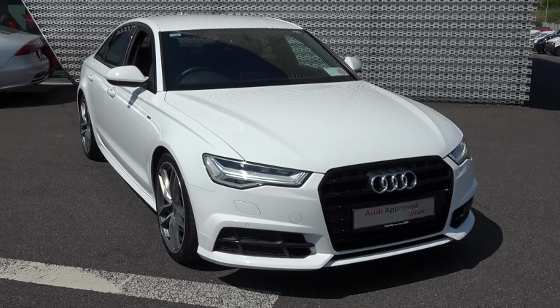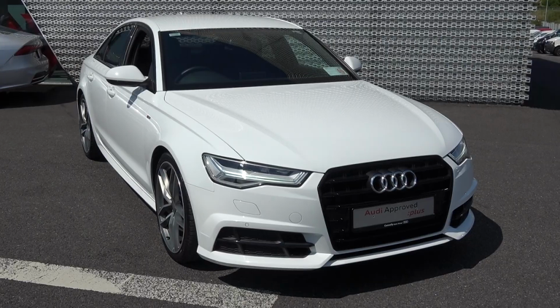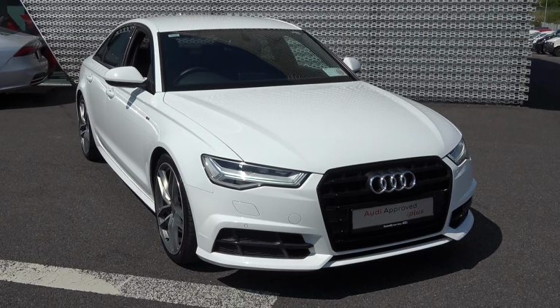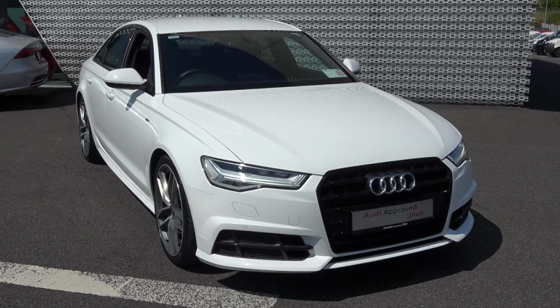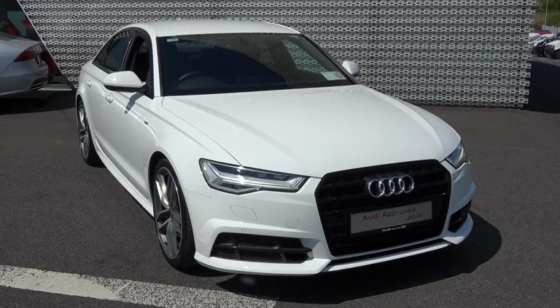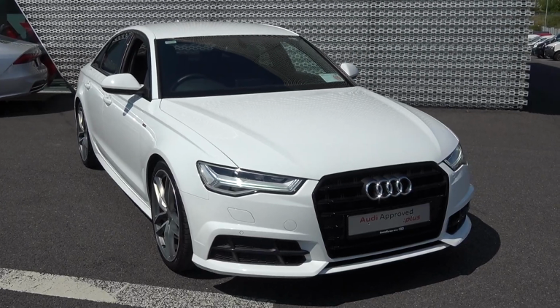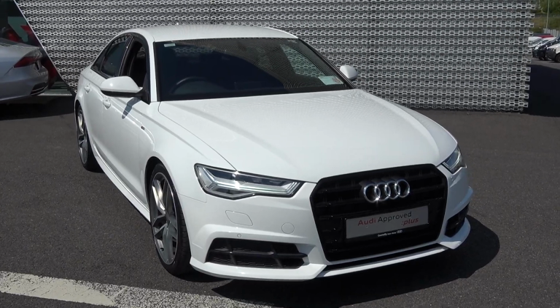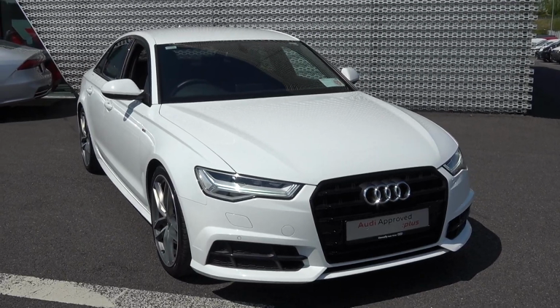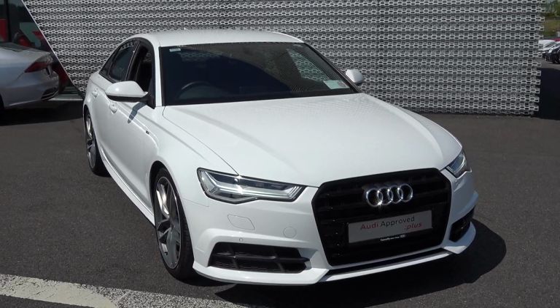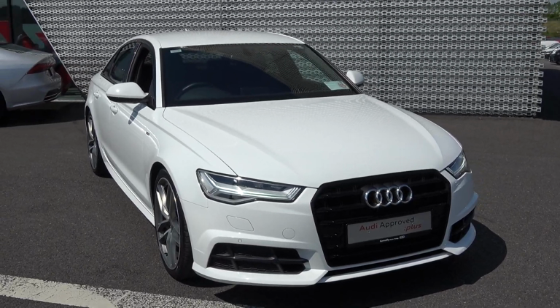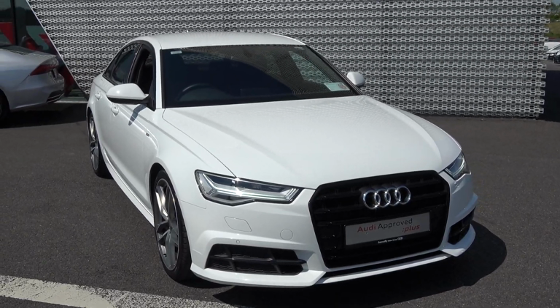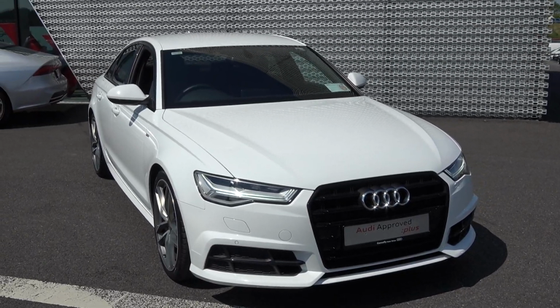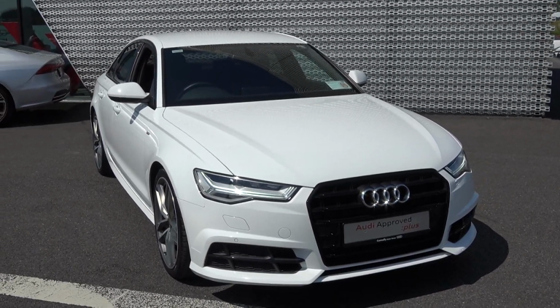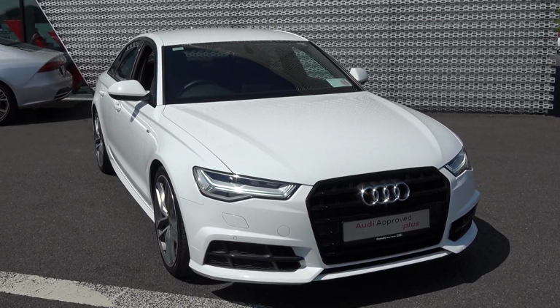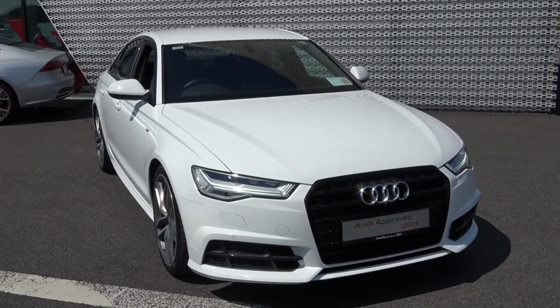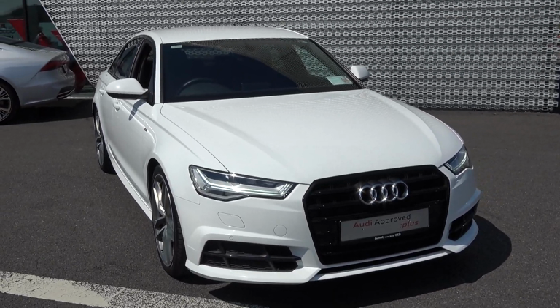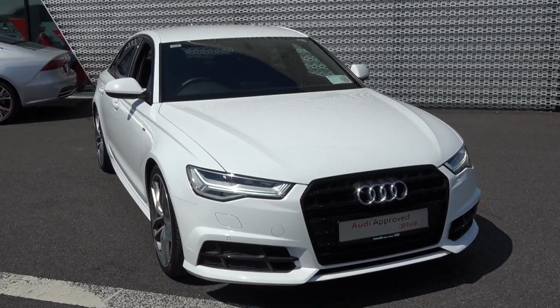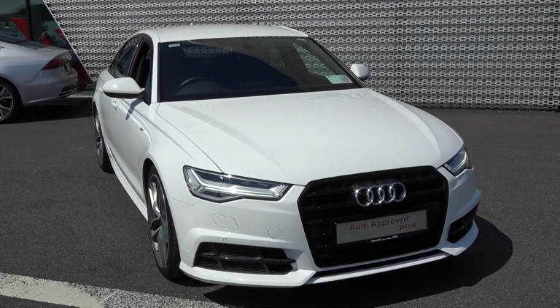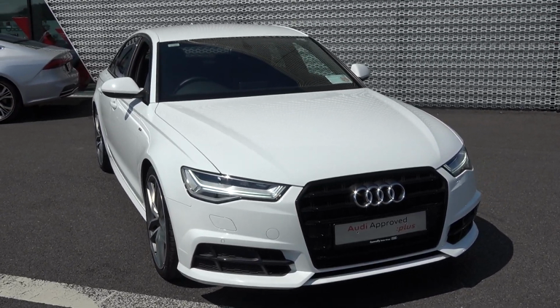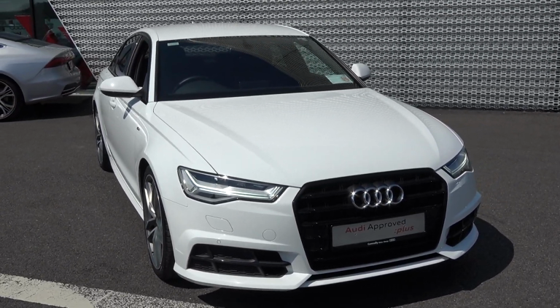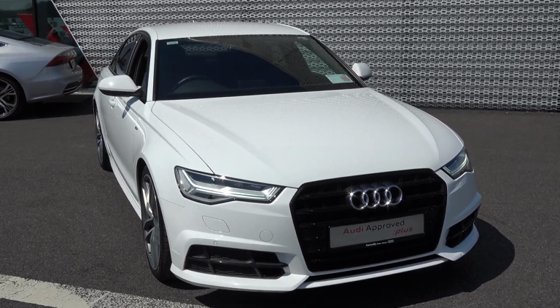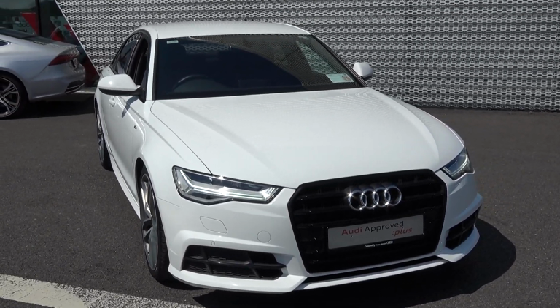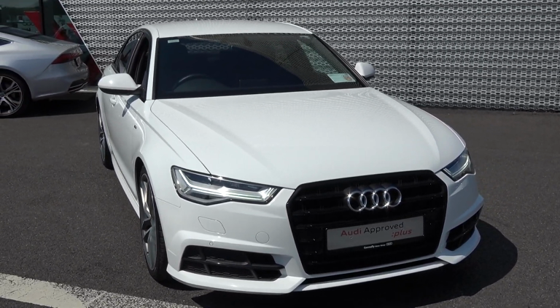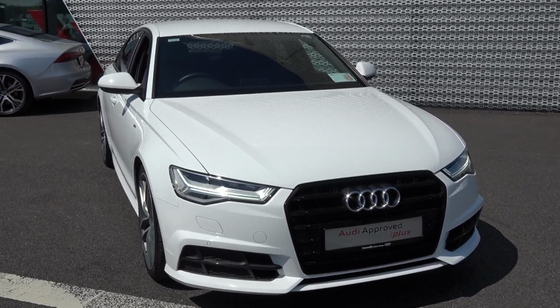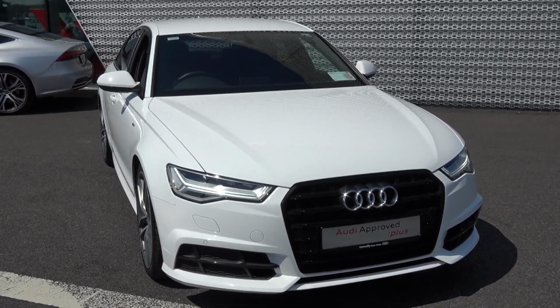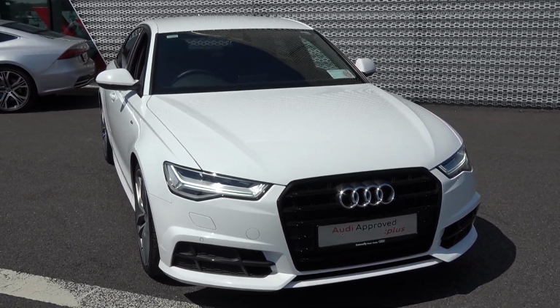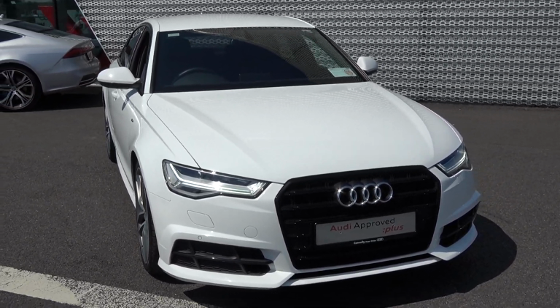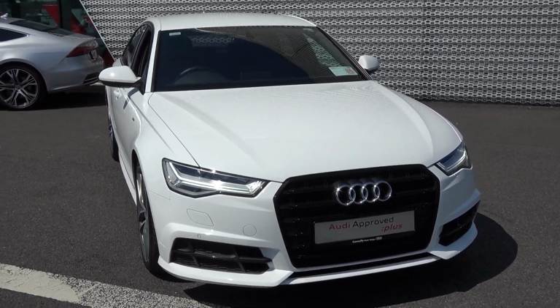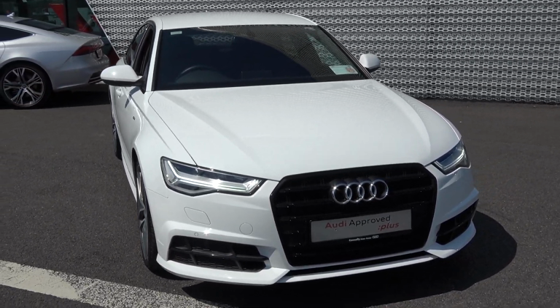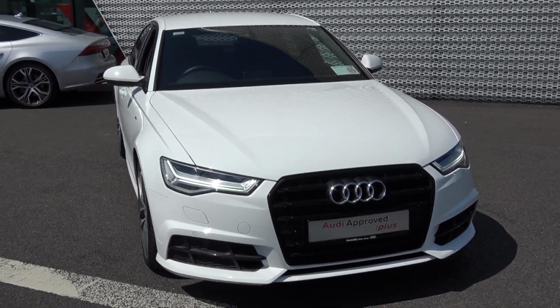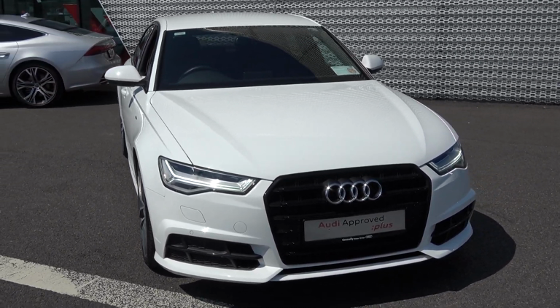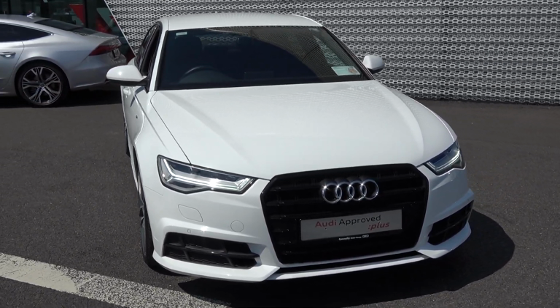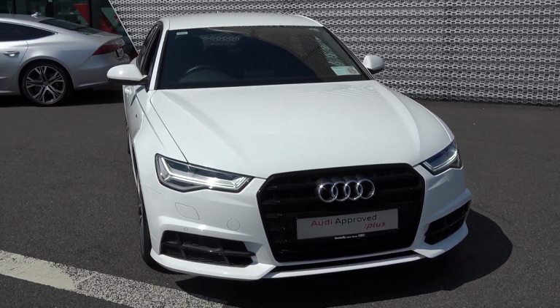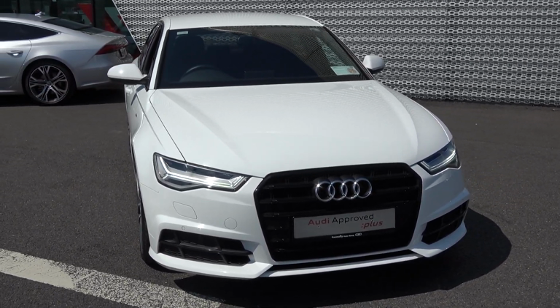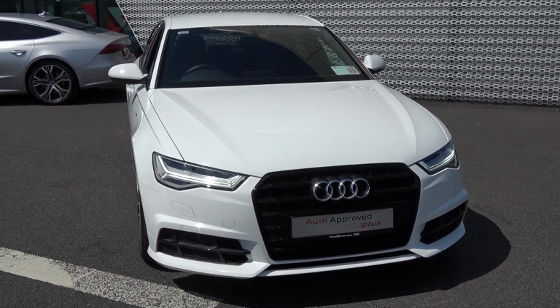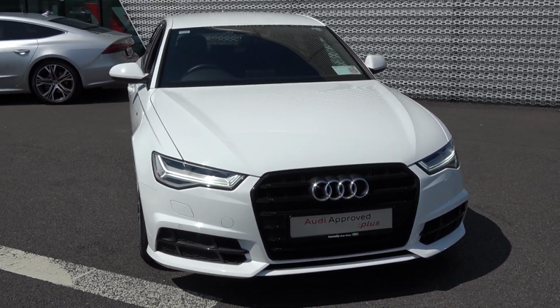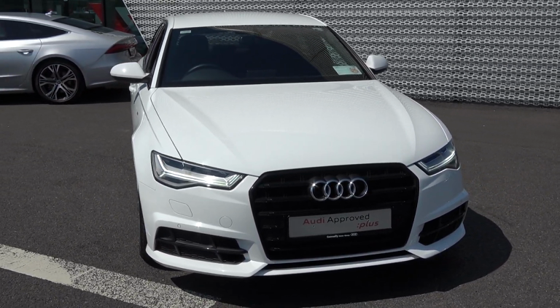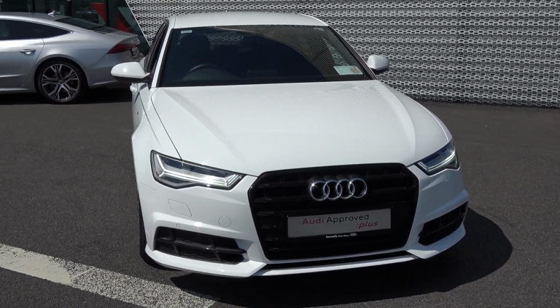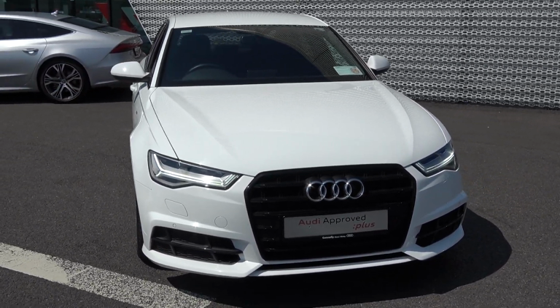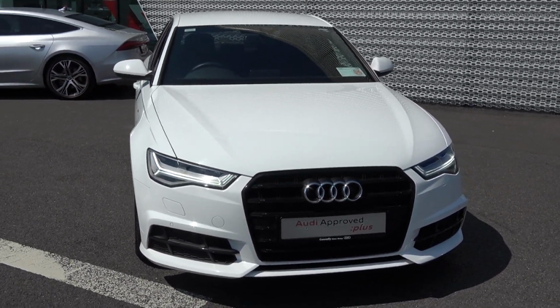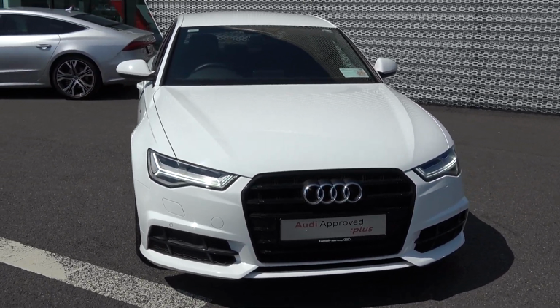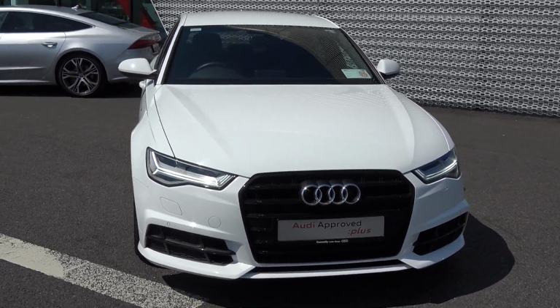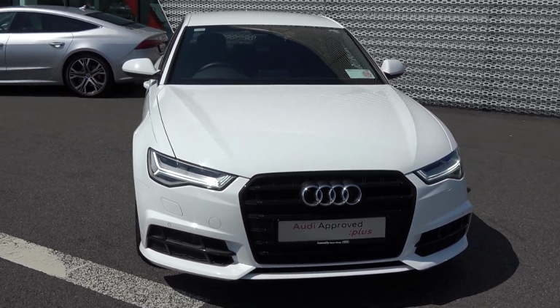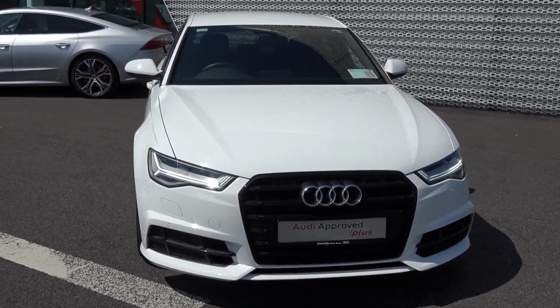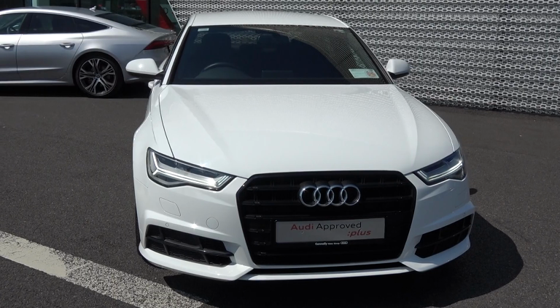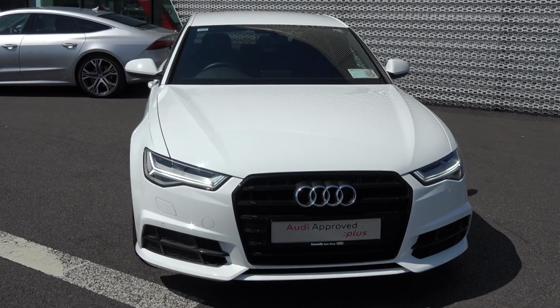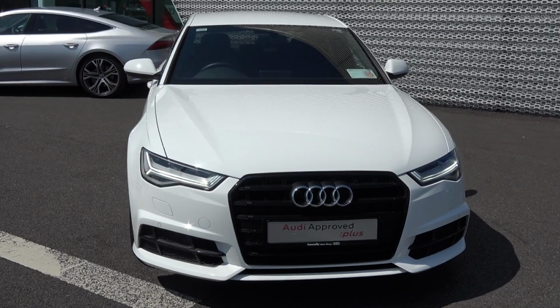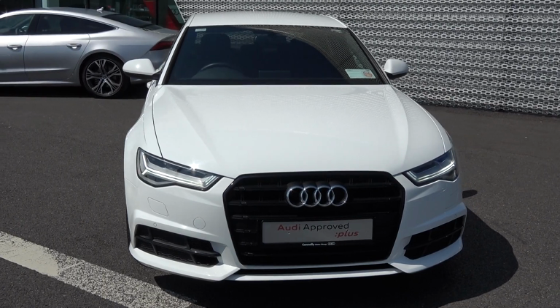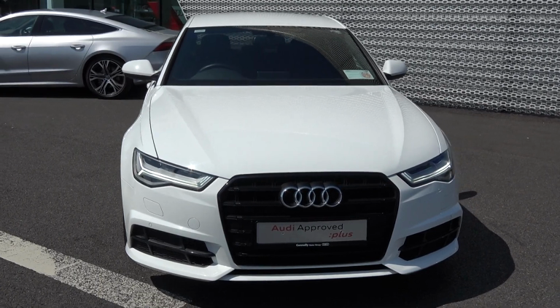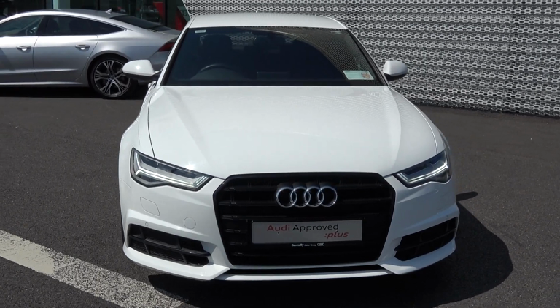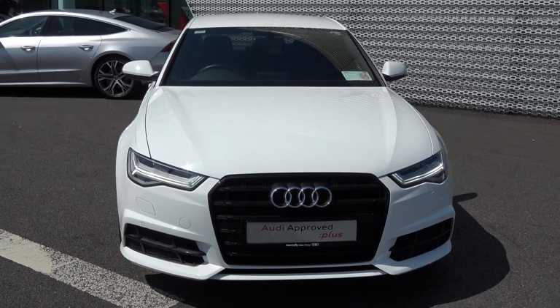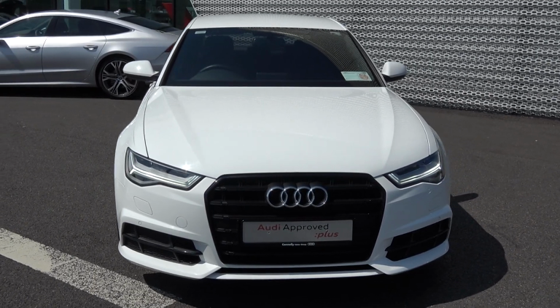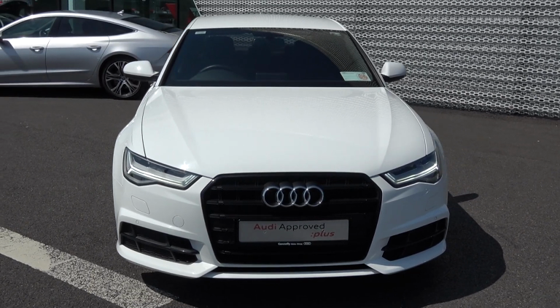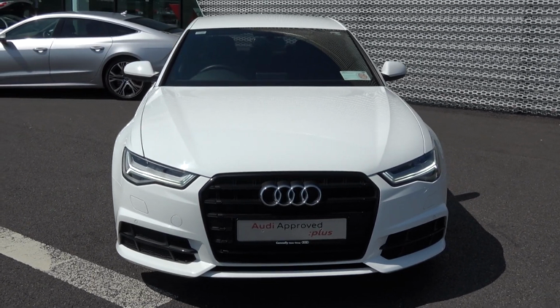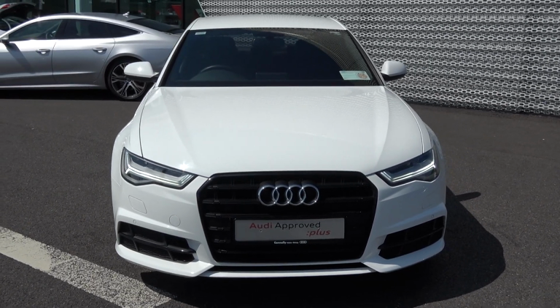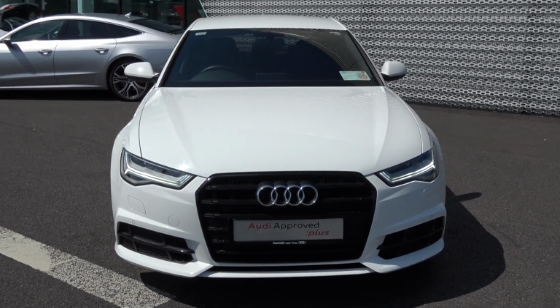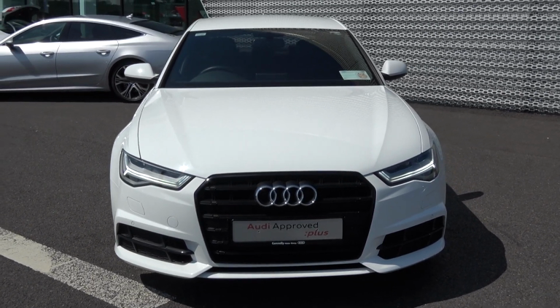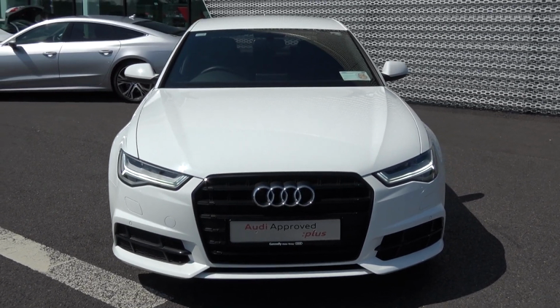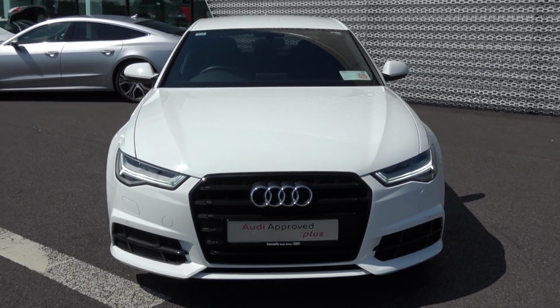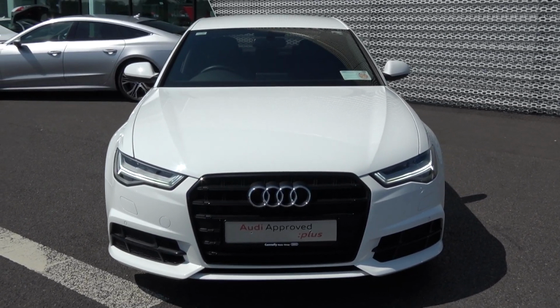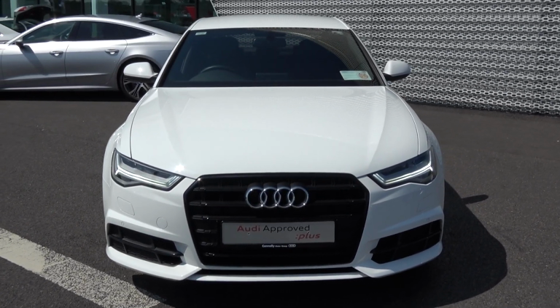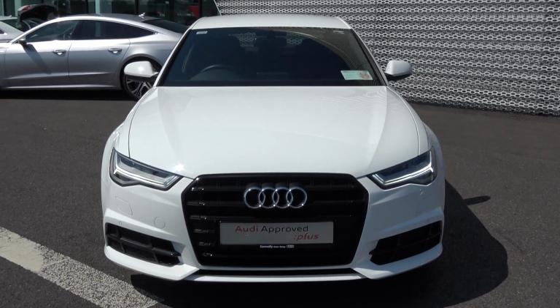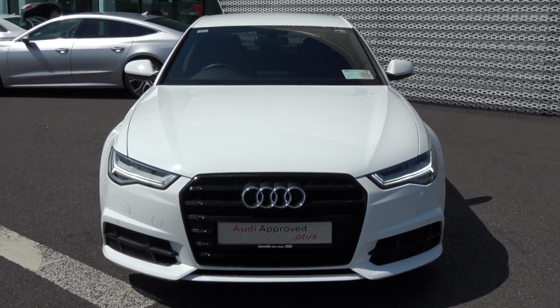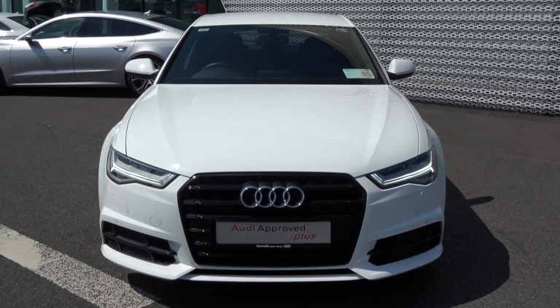Welcome to Audi Sligo. Today on display we have this 2017 Audi A6, 2-litre TDI, 150bhp.